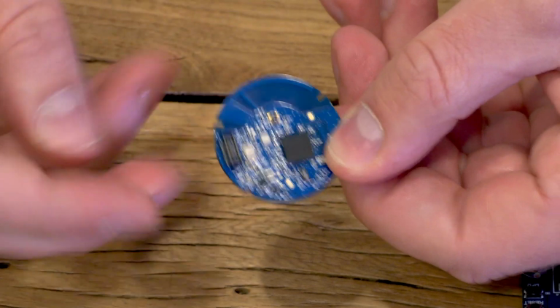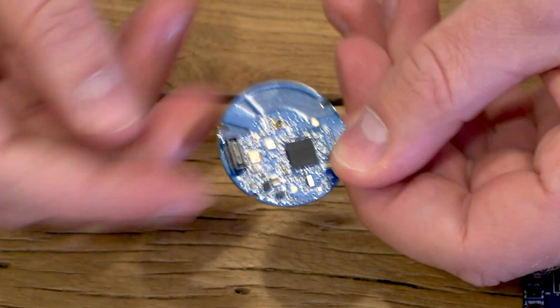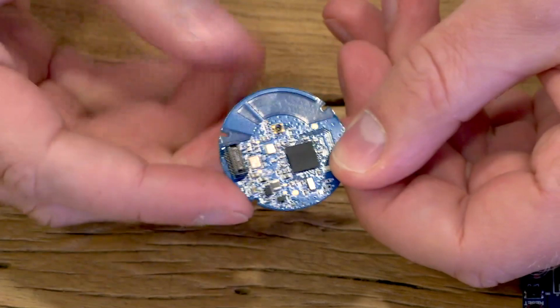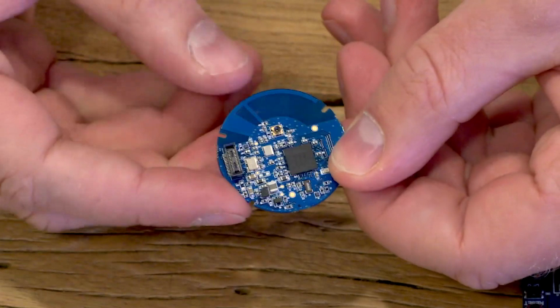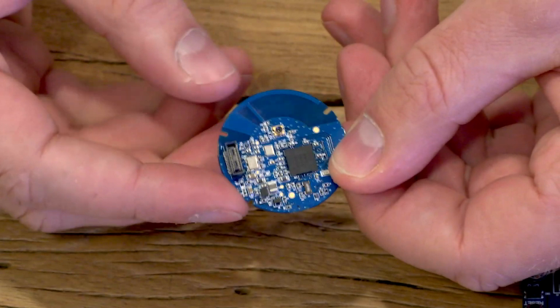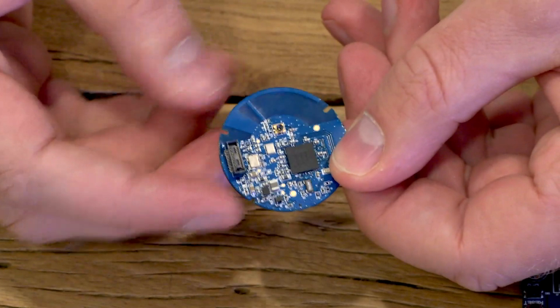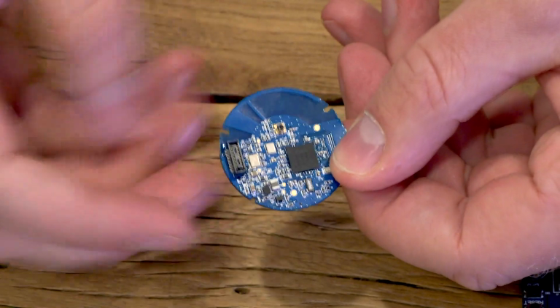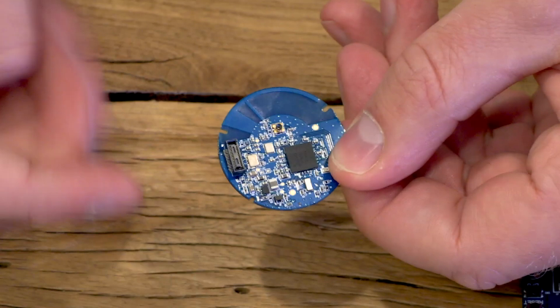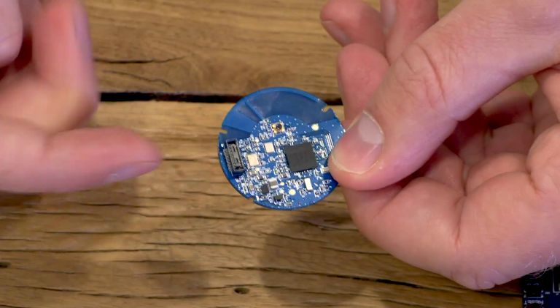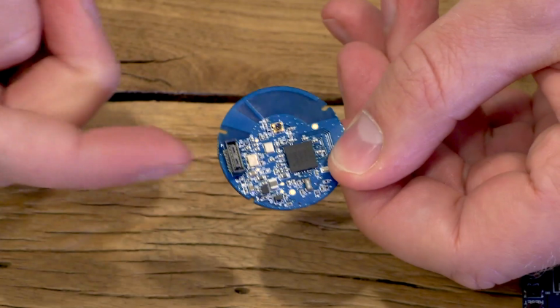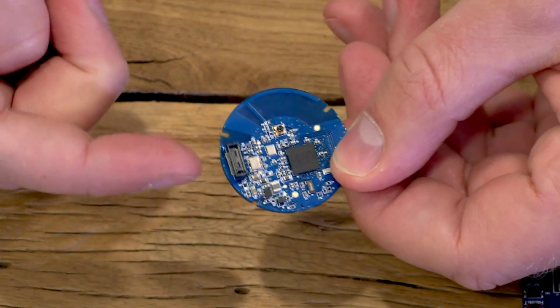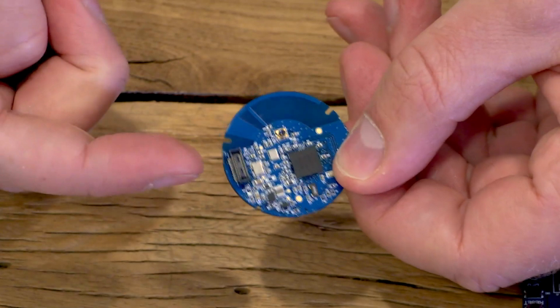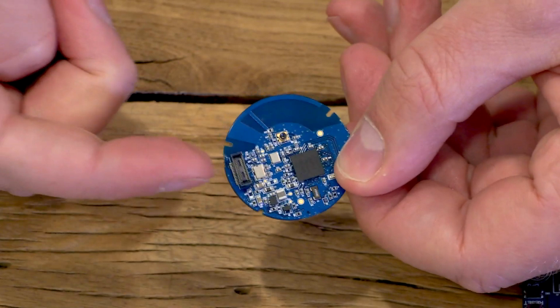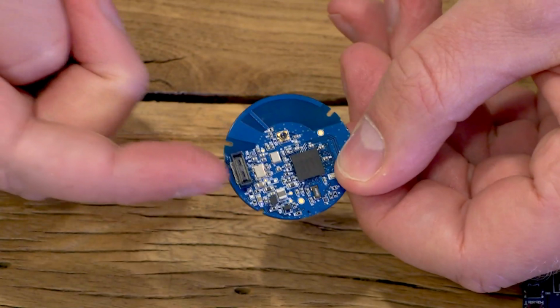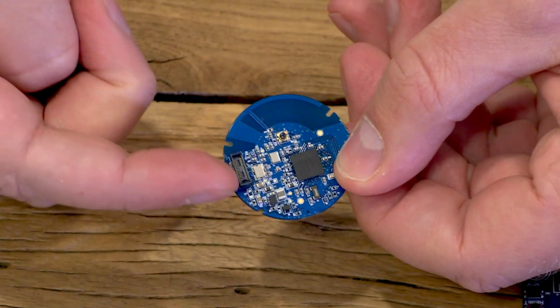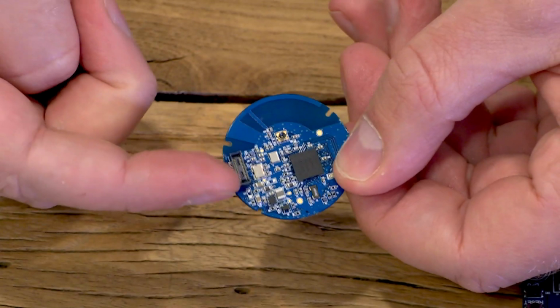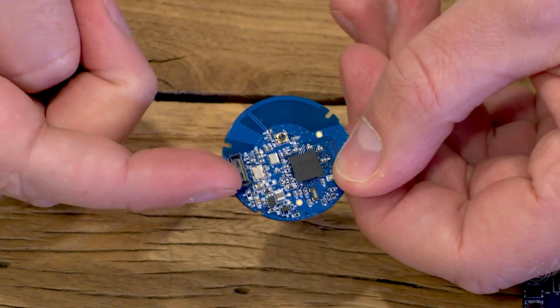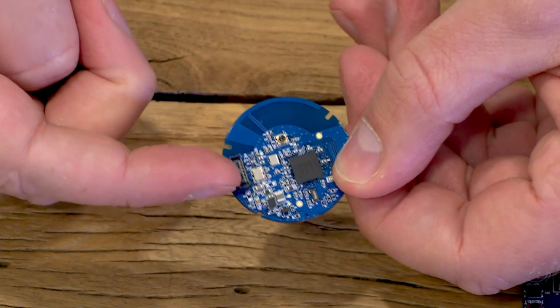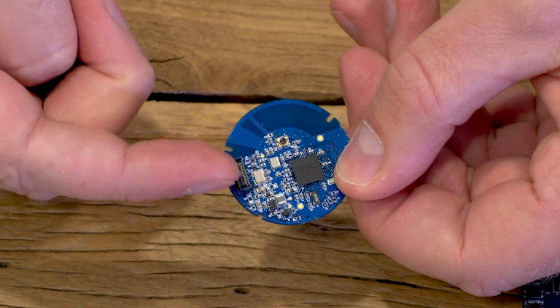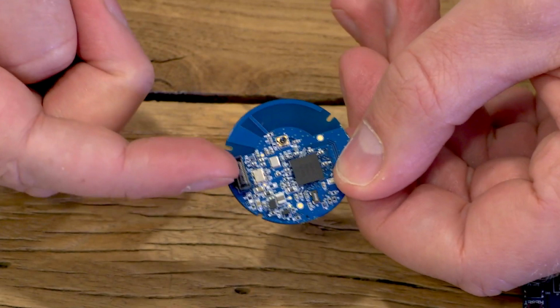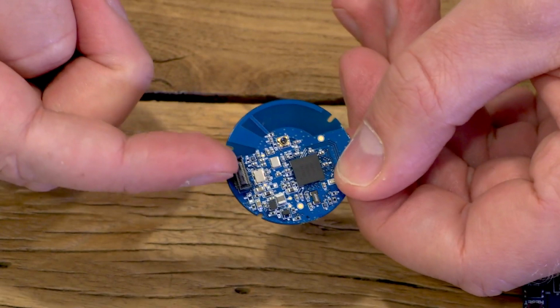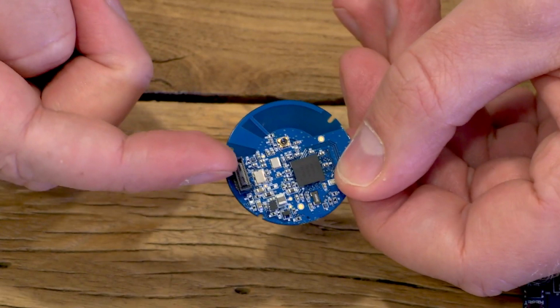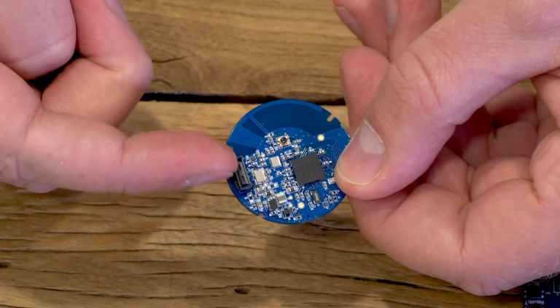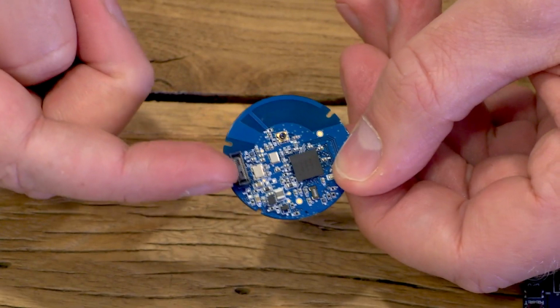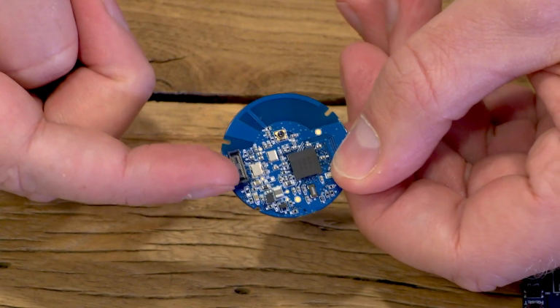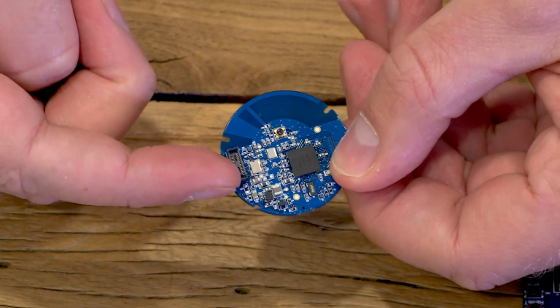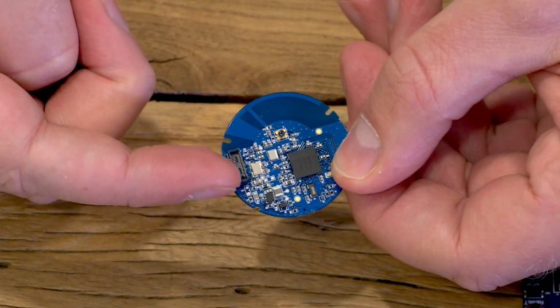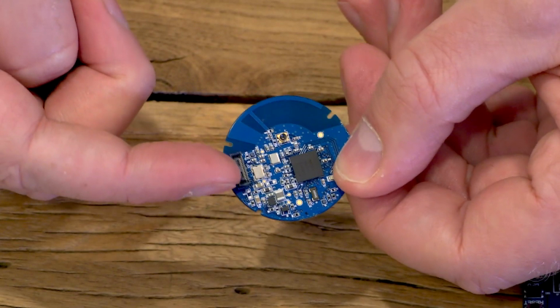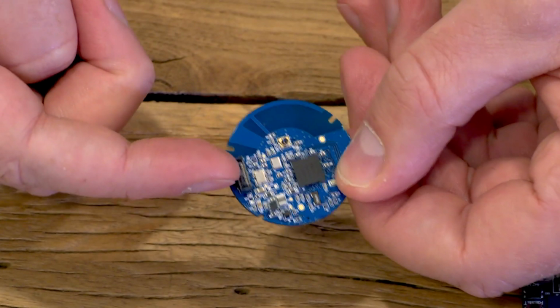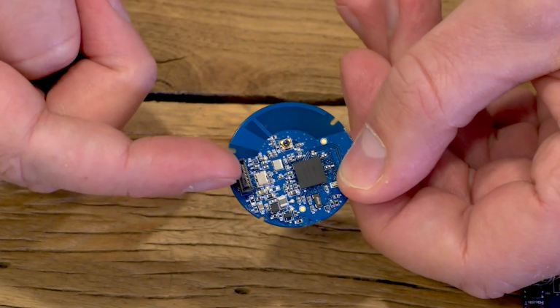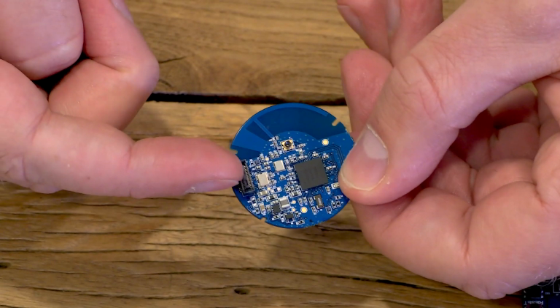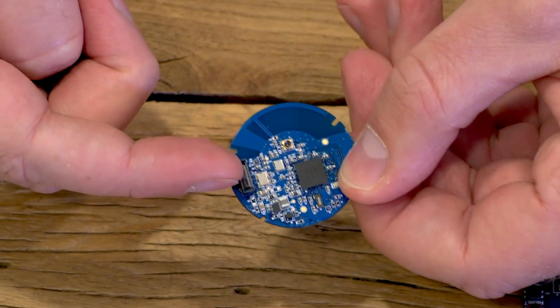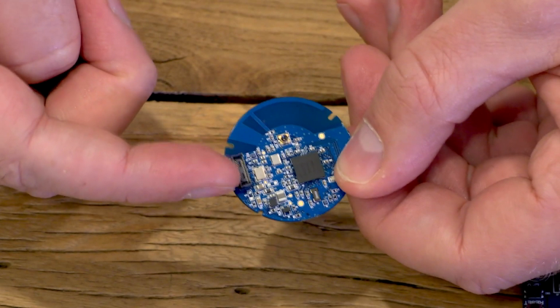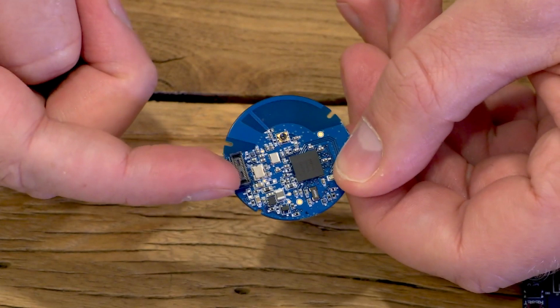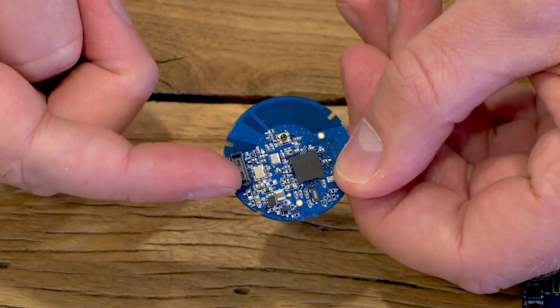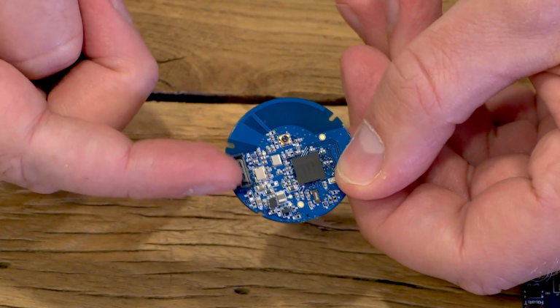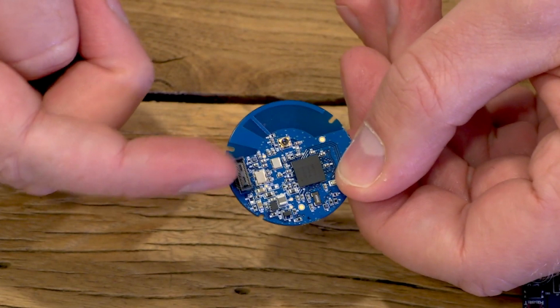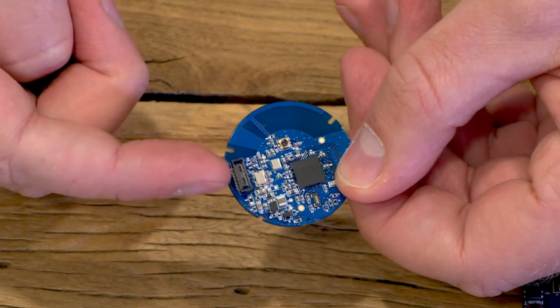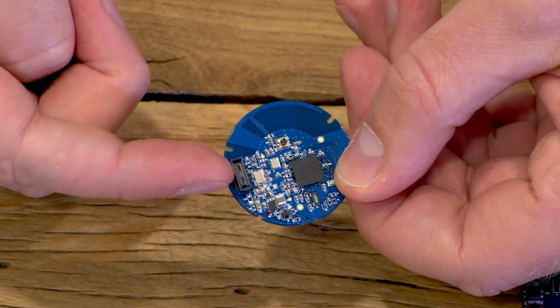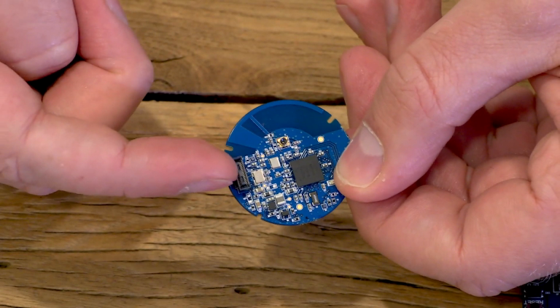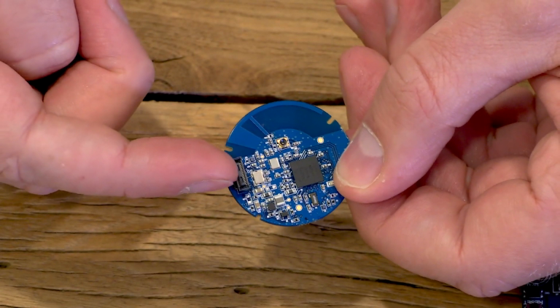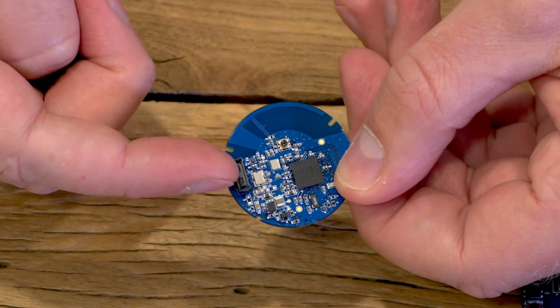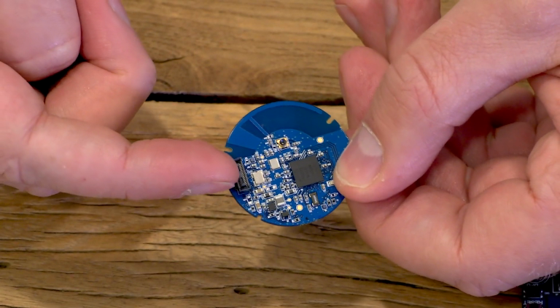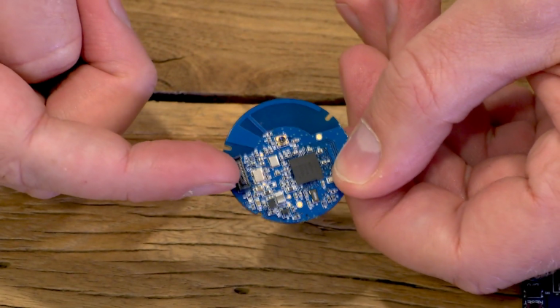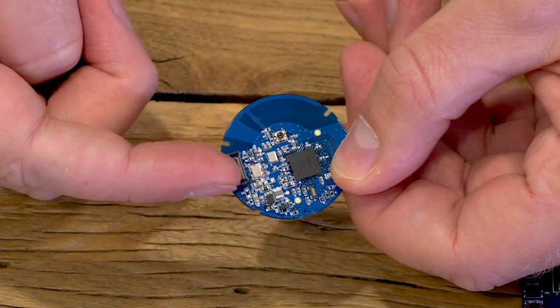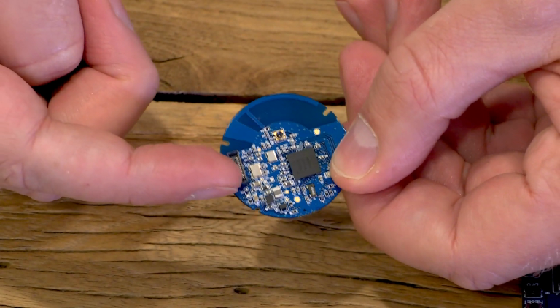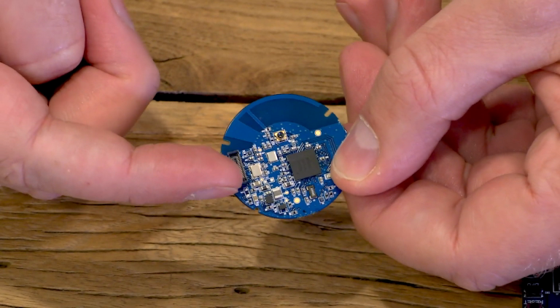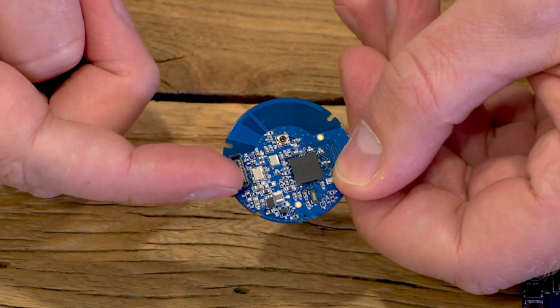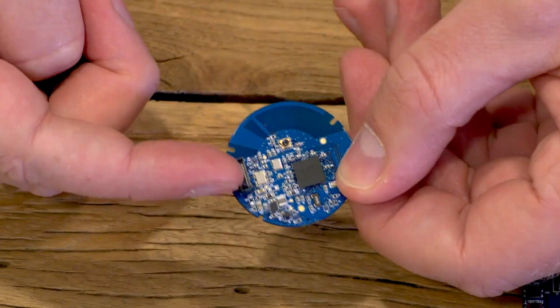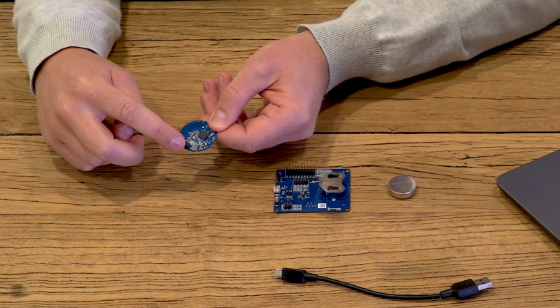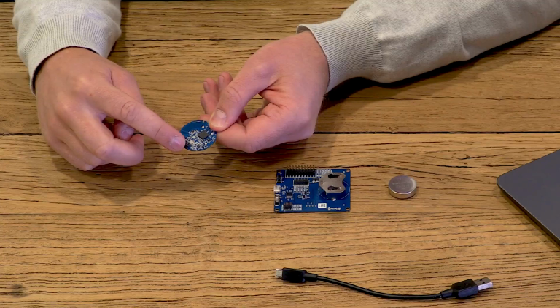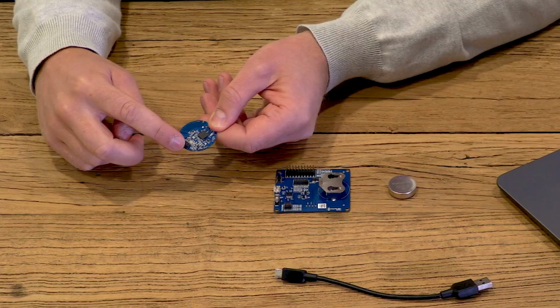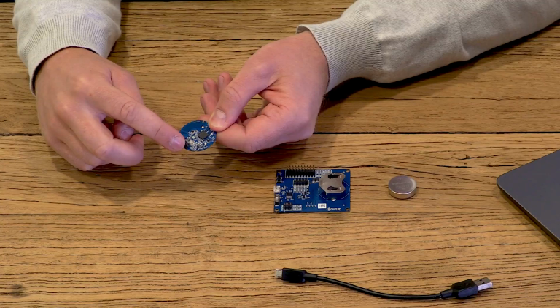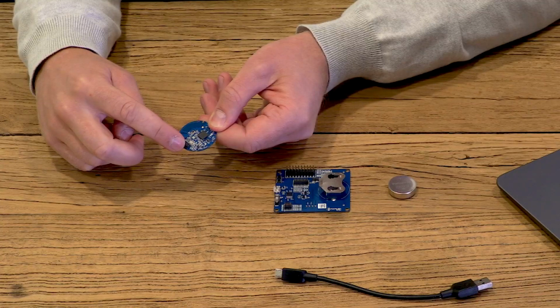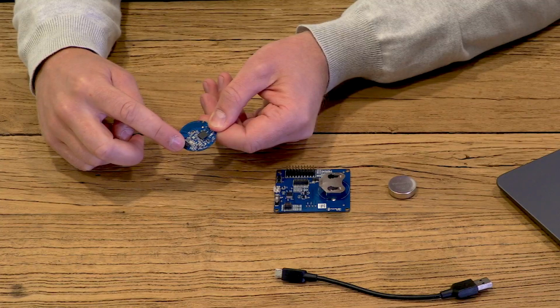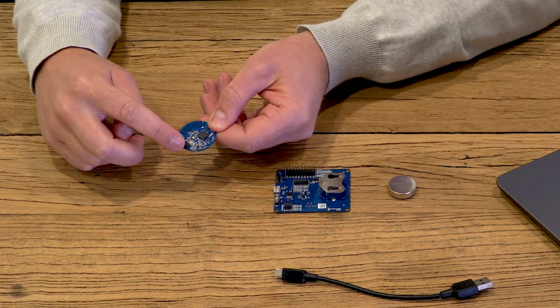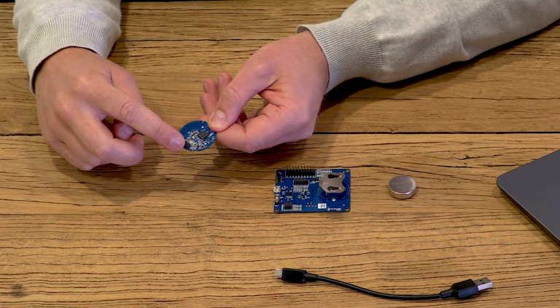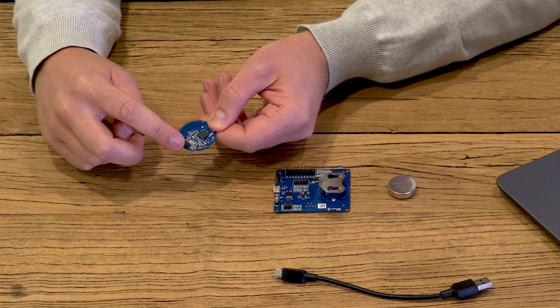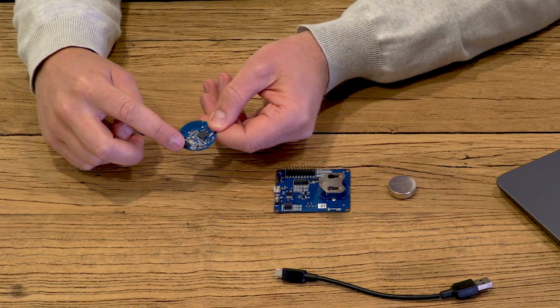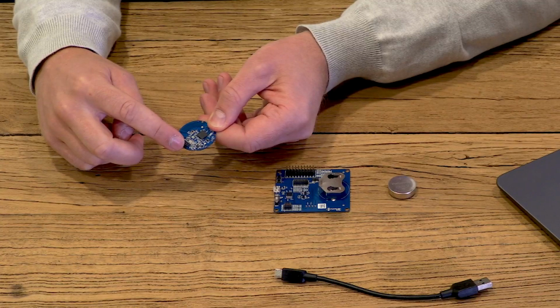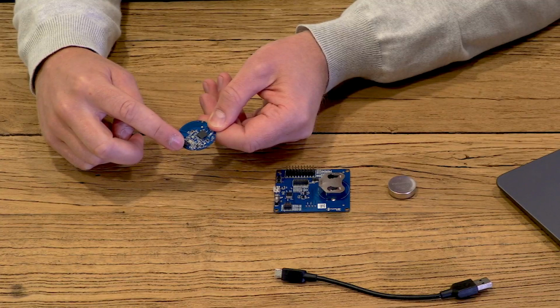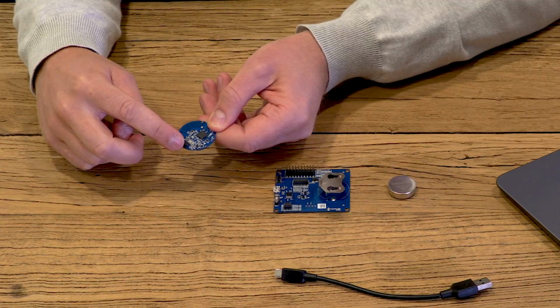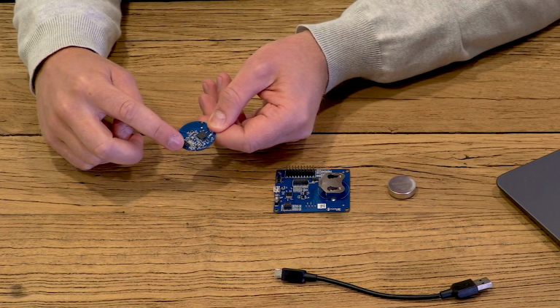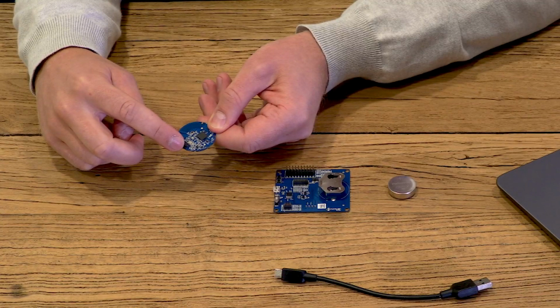The board also has a B2B connector so that it can easily be attached to the XB122 breakout board.